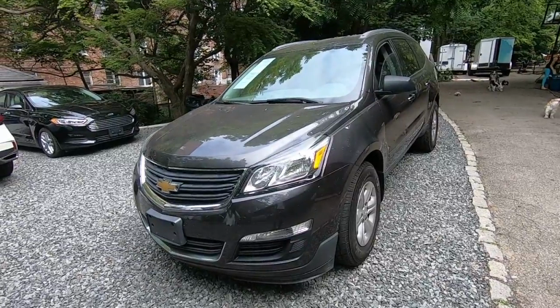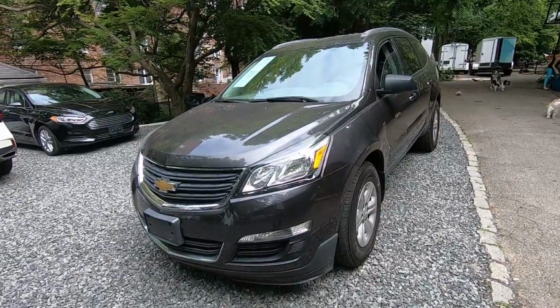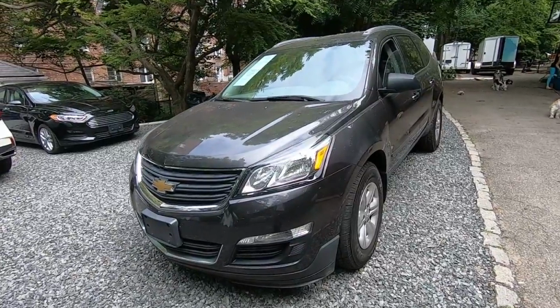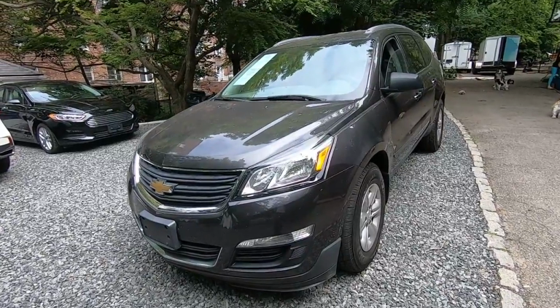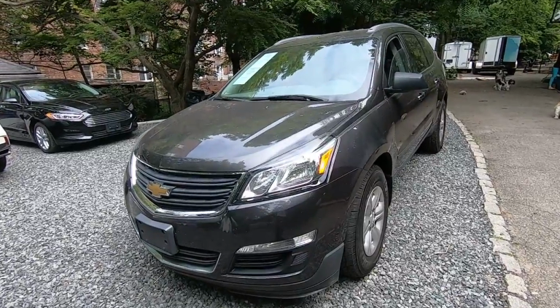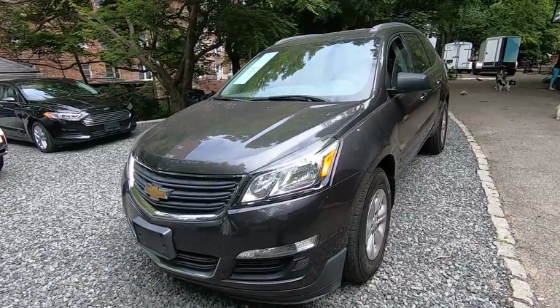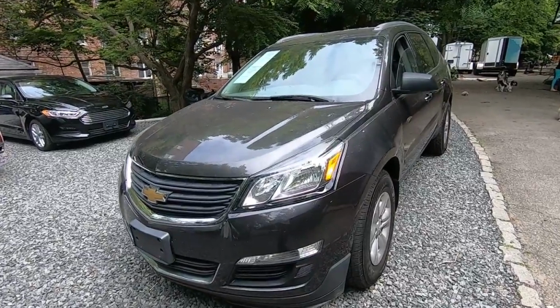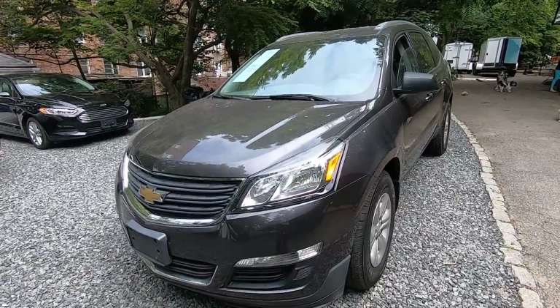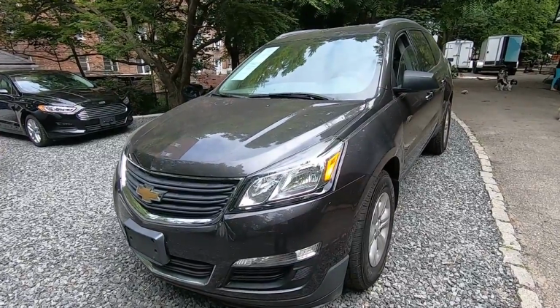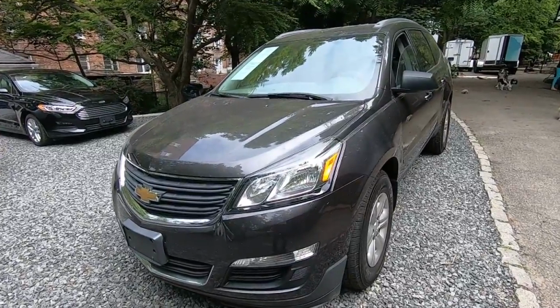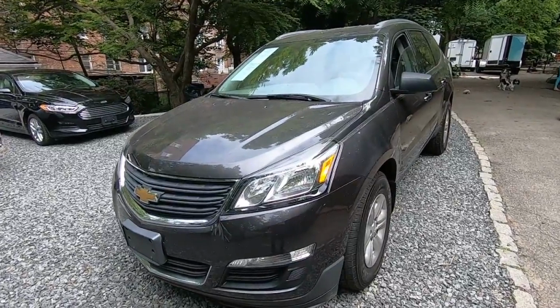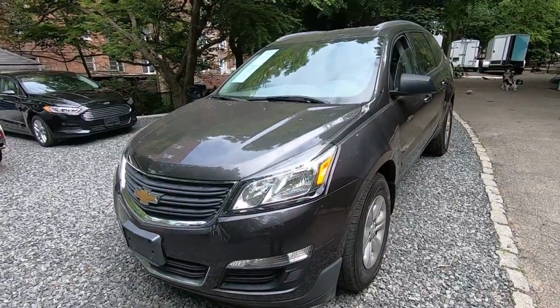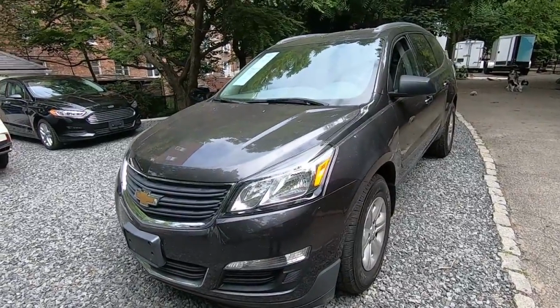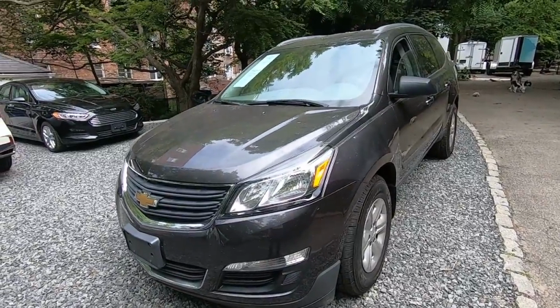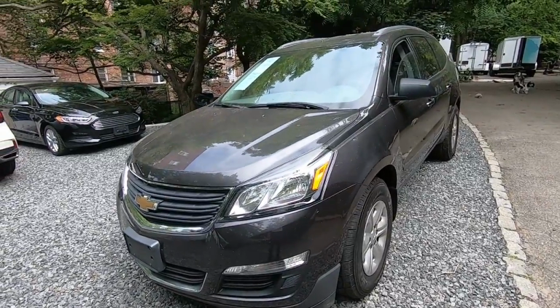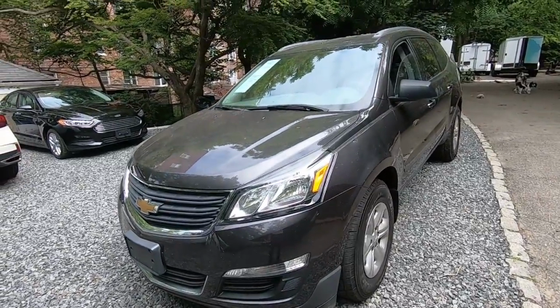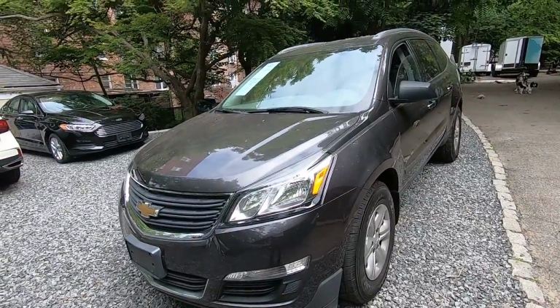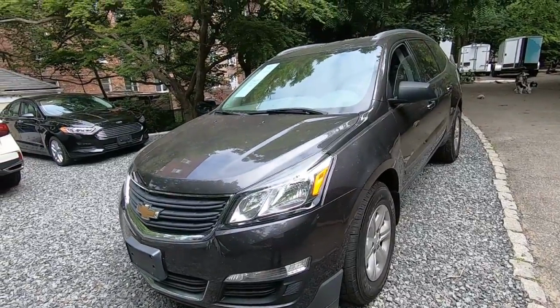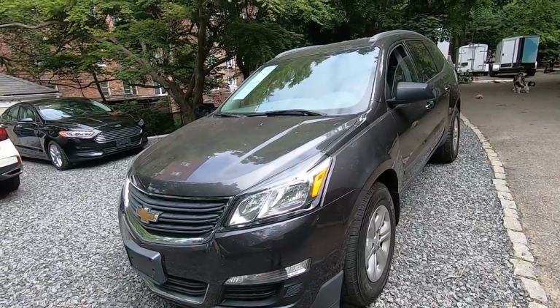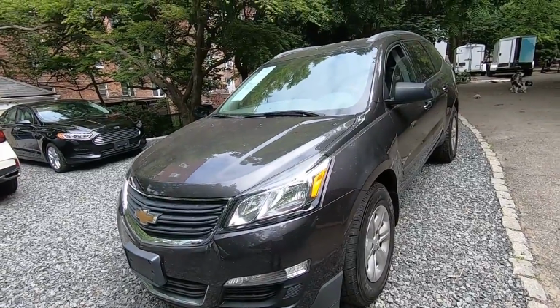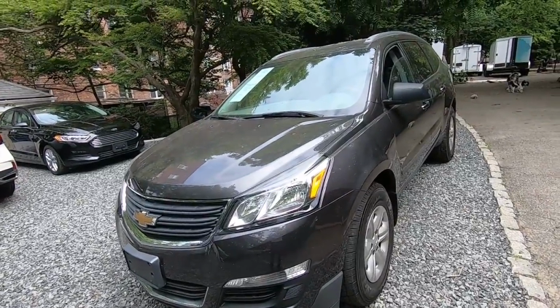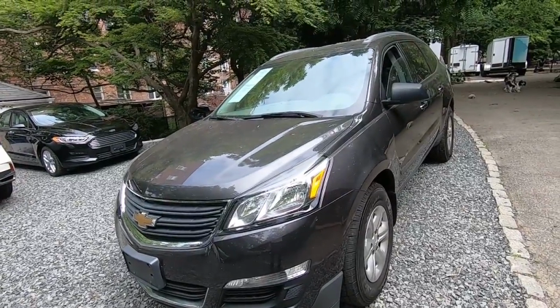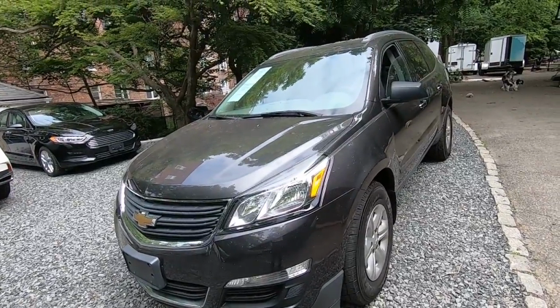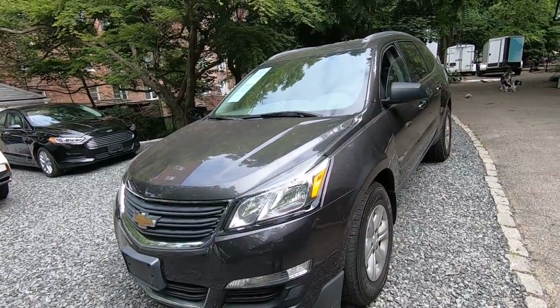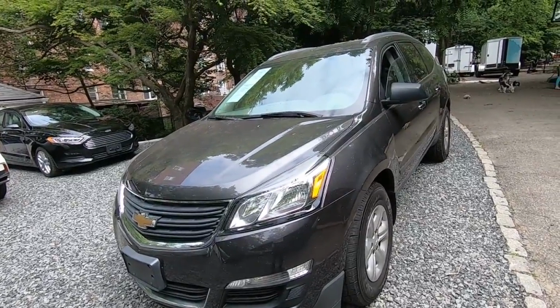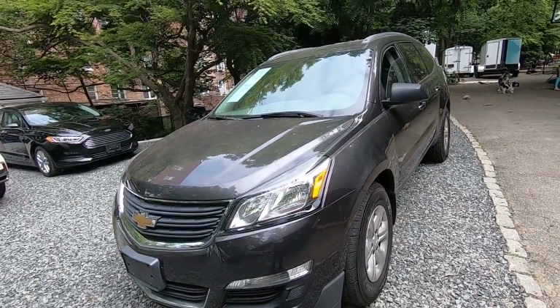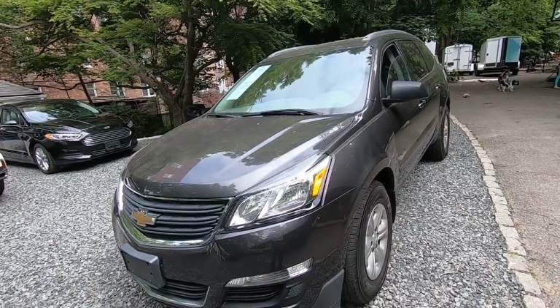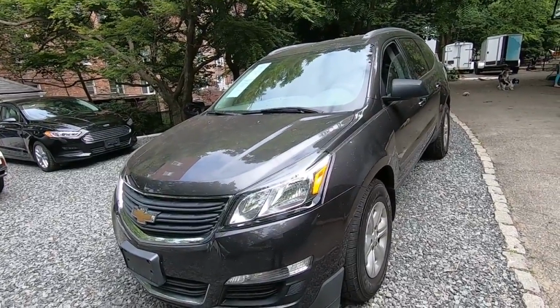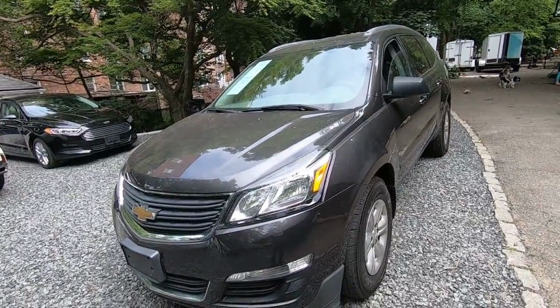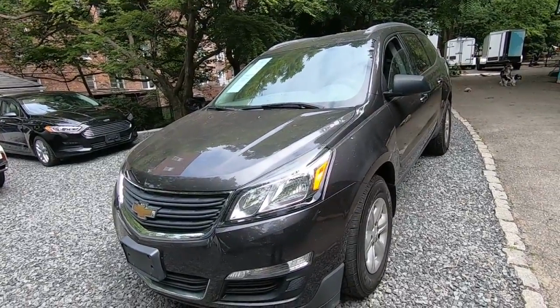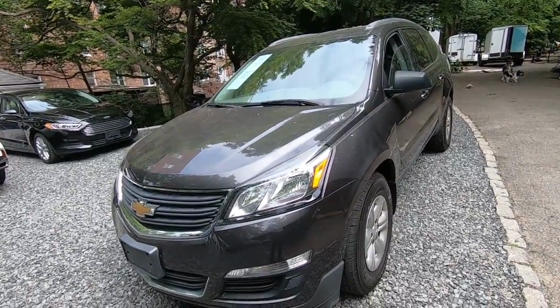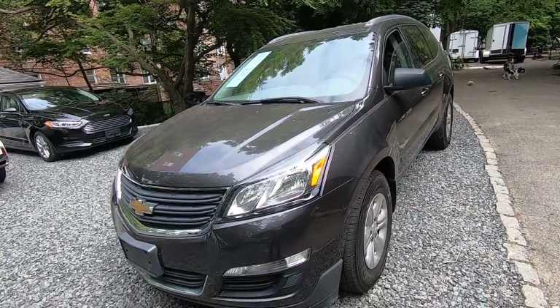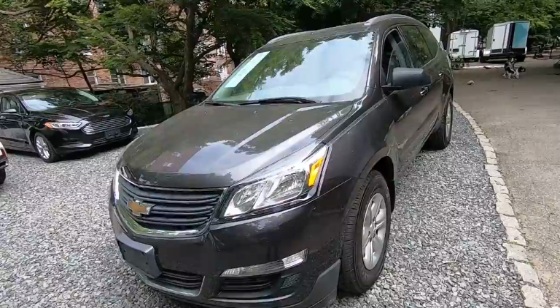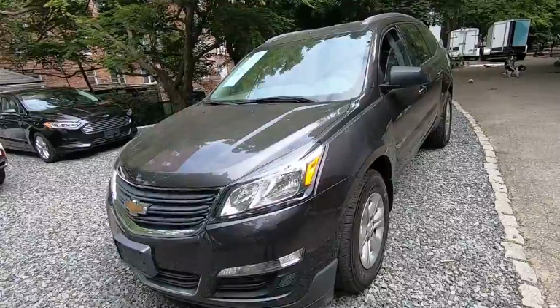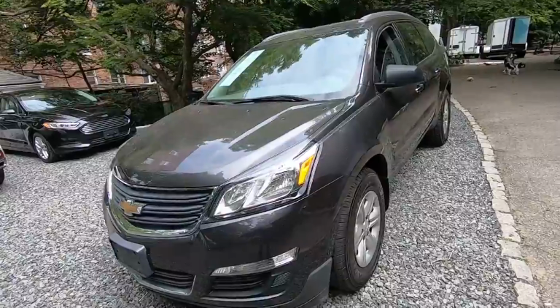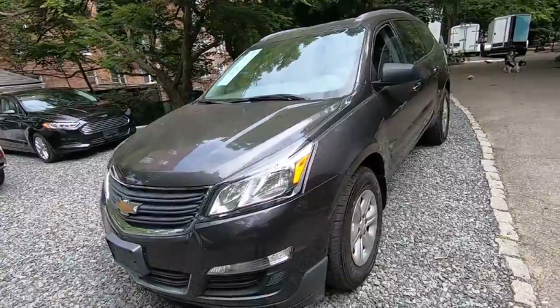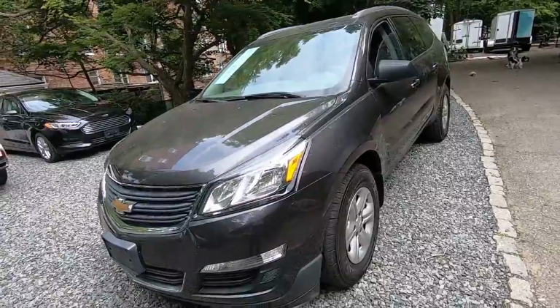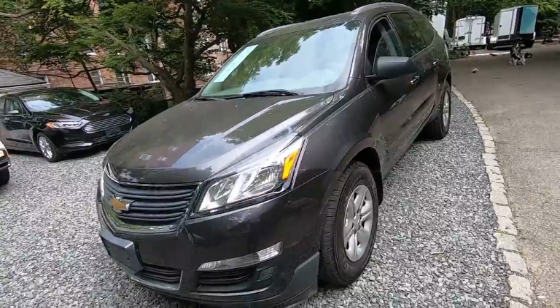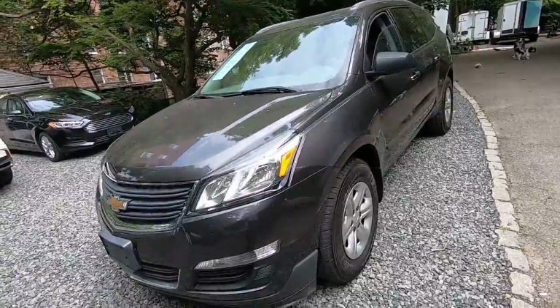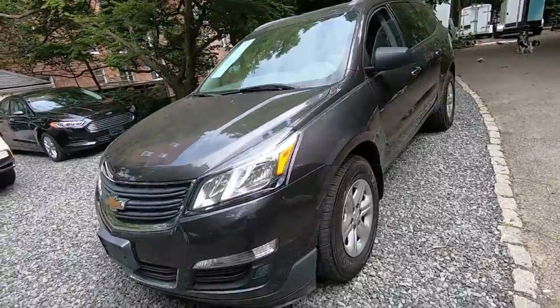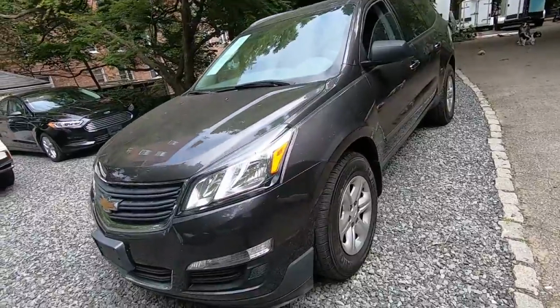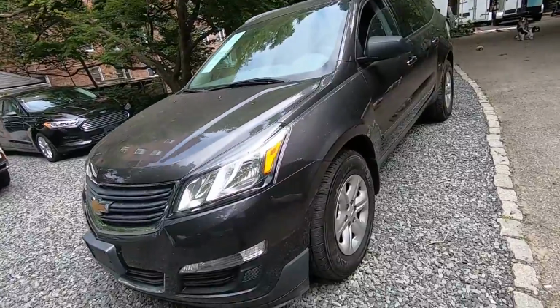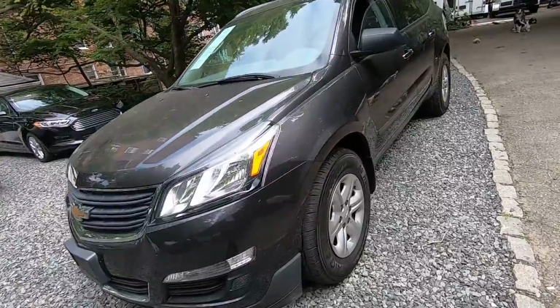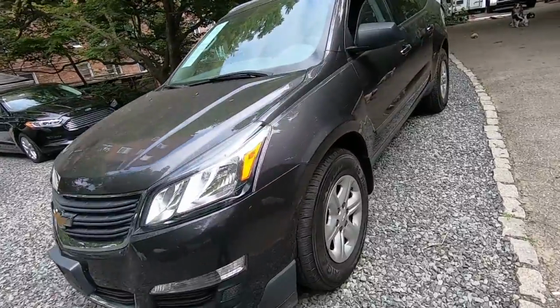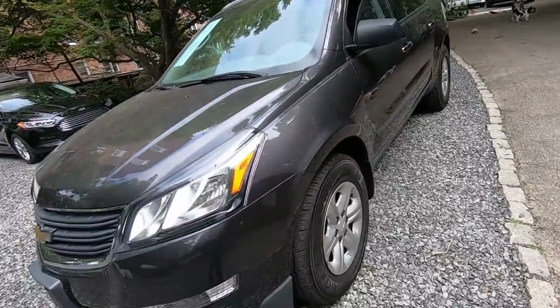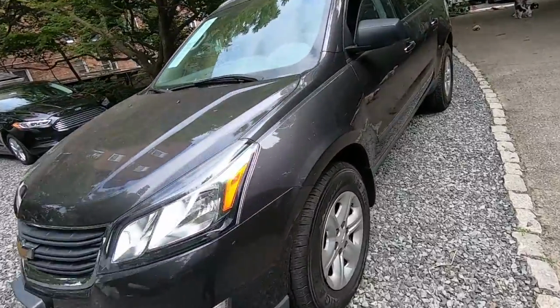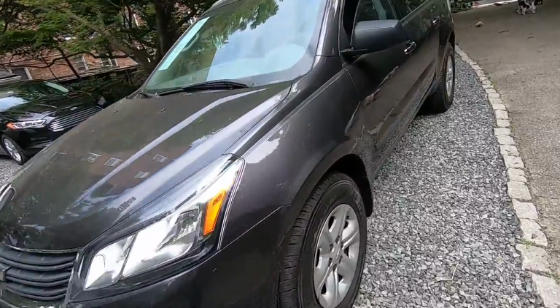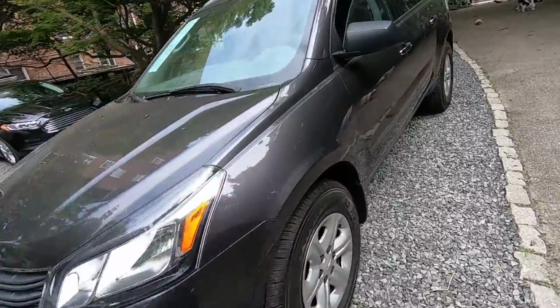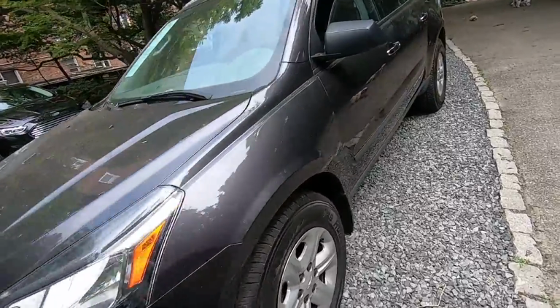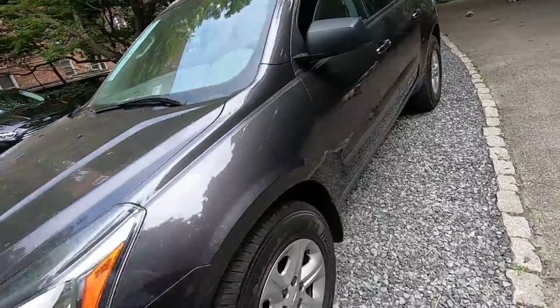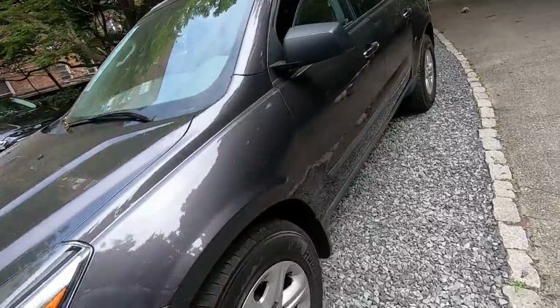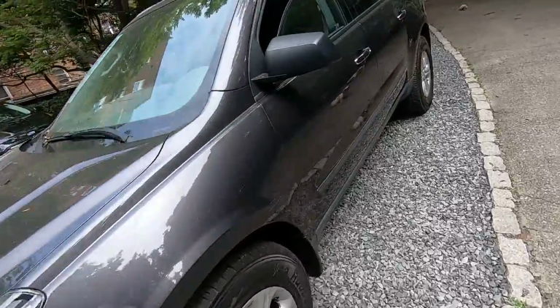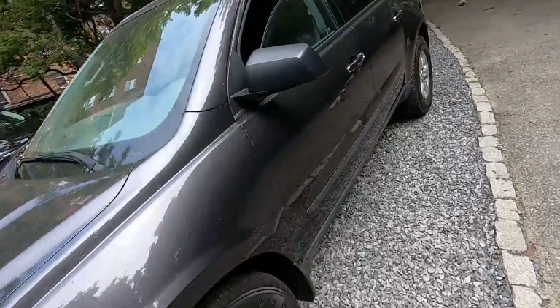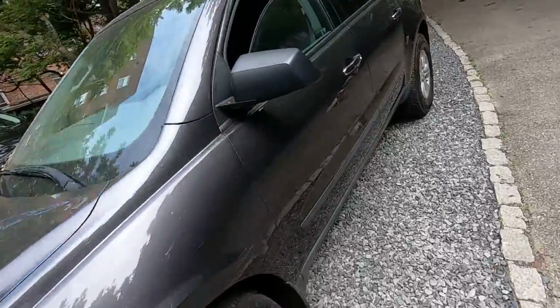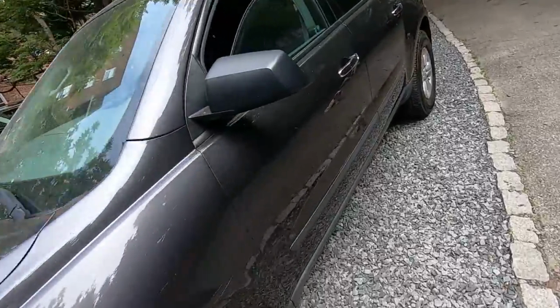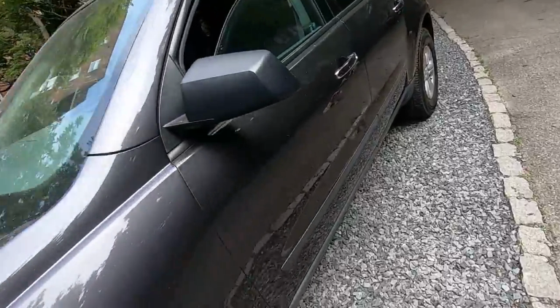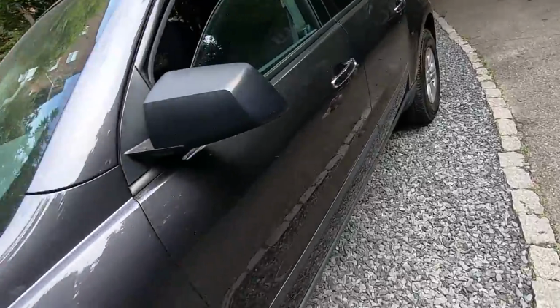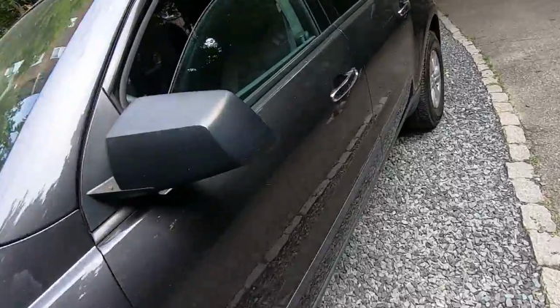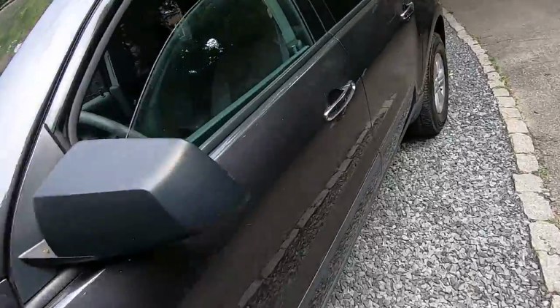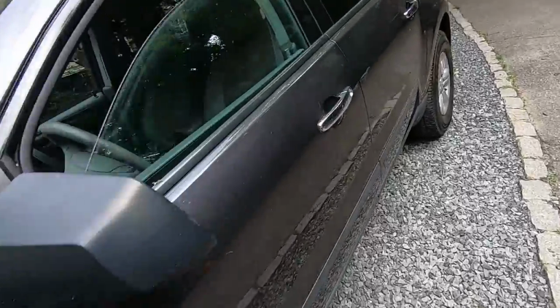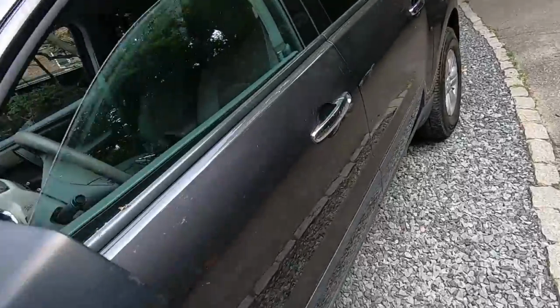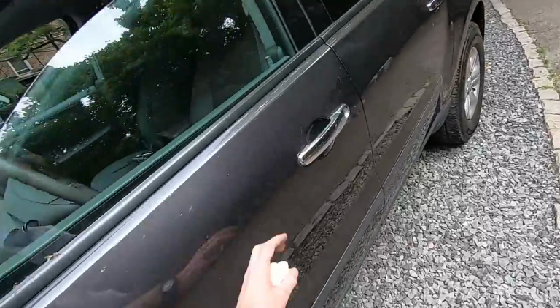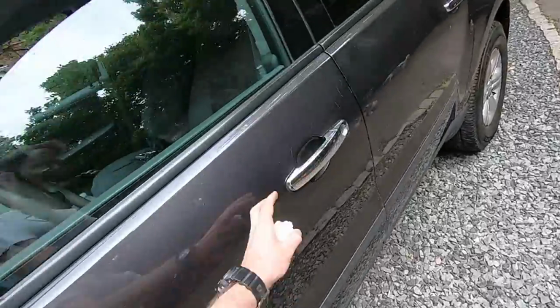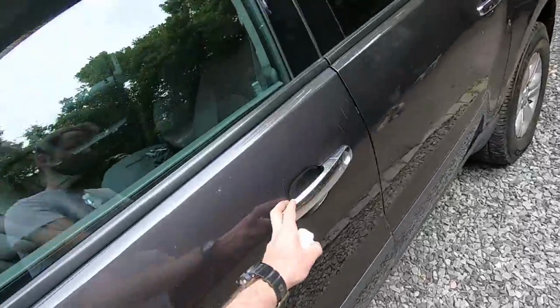Hey guys, Ed here. Today we have a Chevy Traverse. In this quick video I'd like to show you how to check oil and fluids in this car. So let's start.